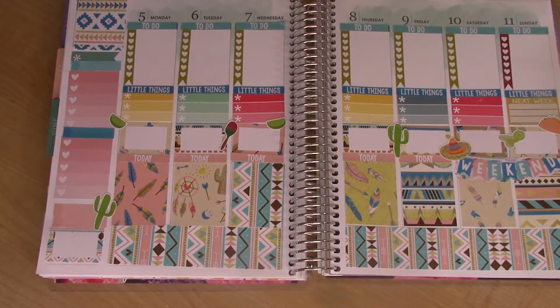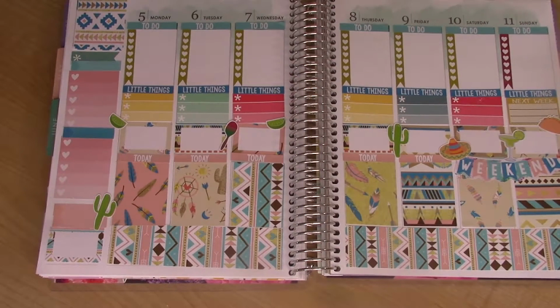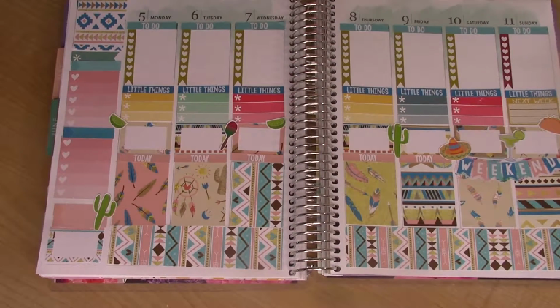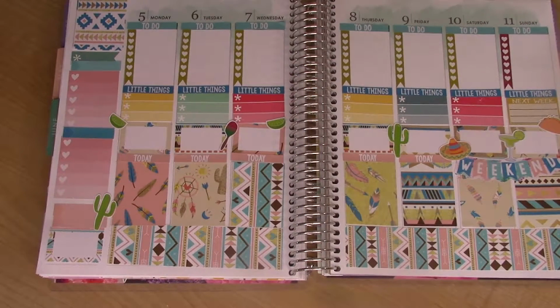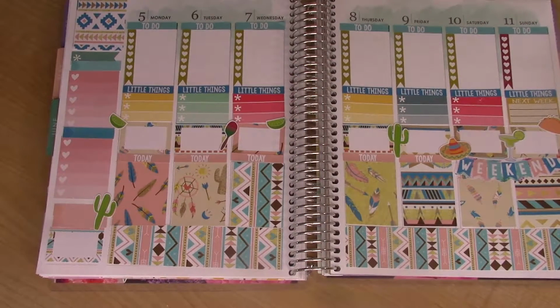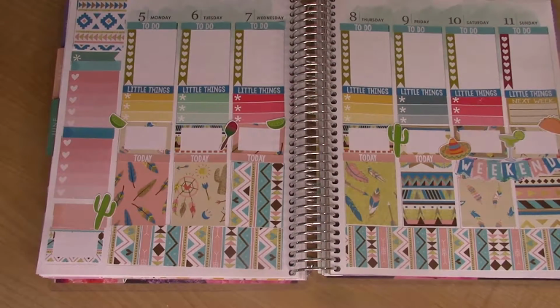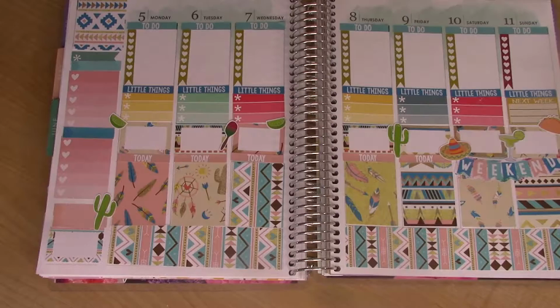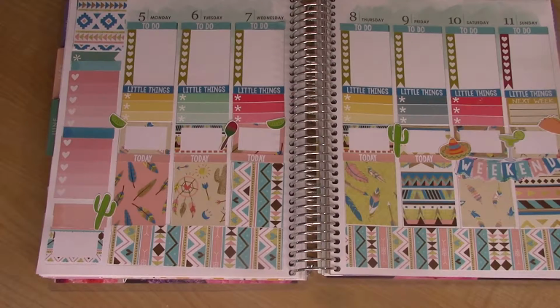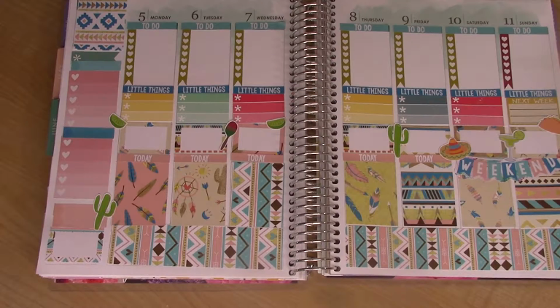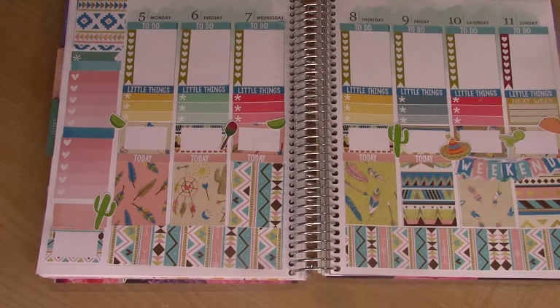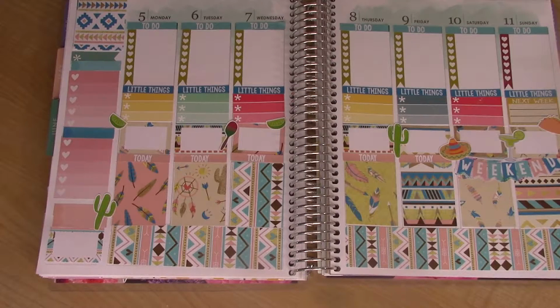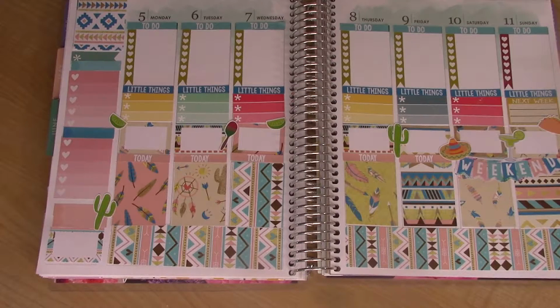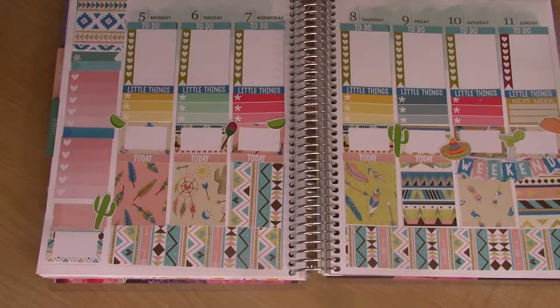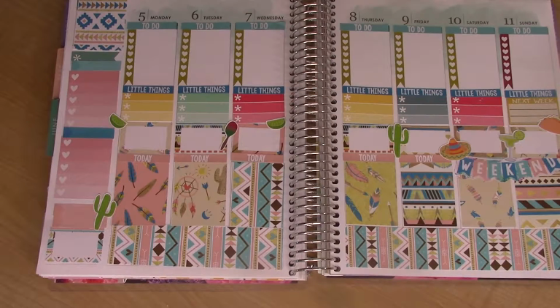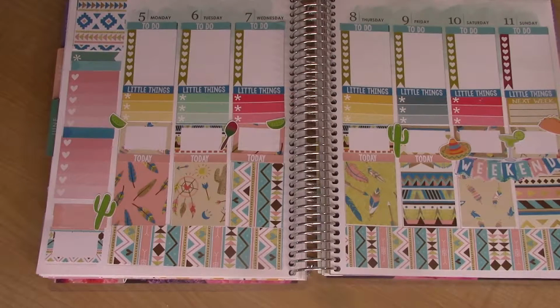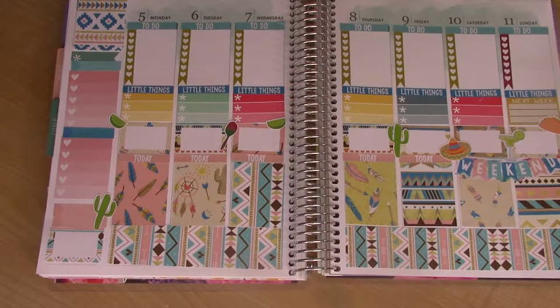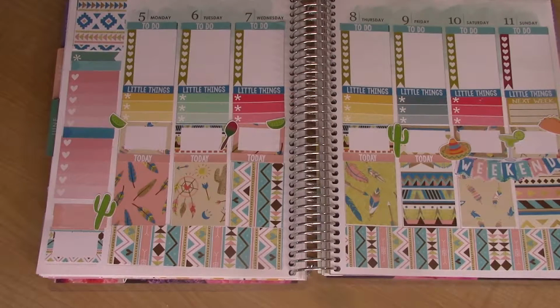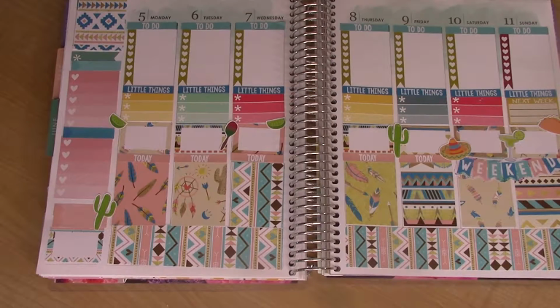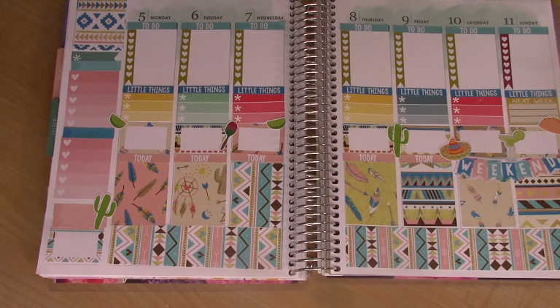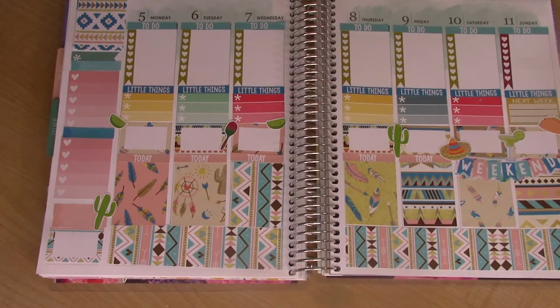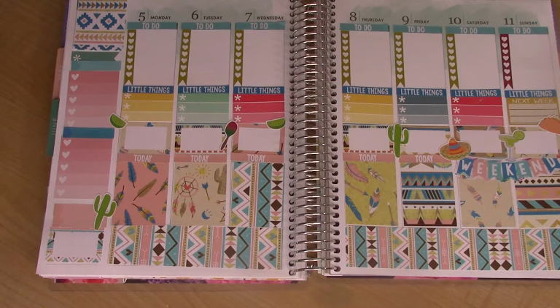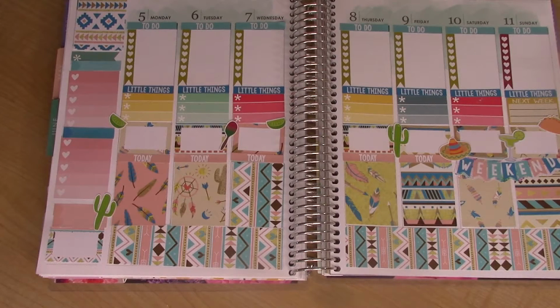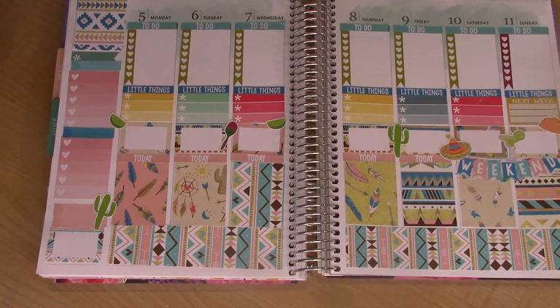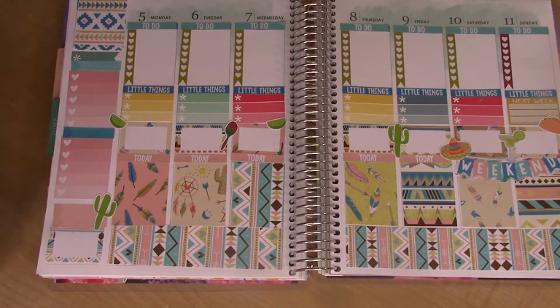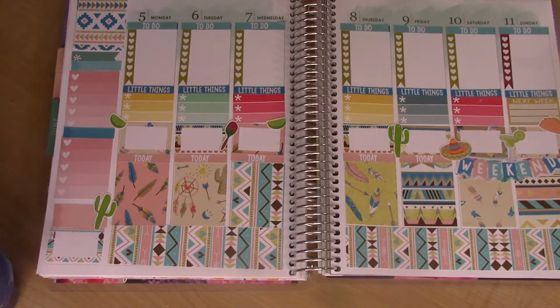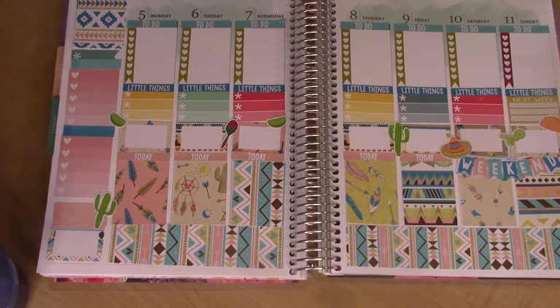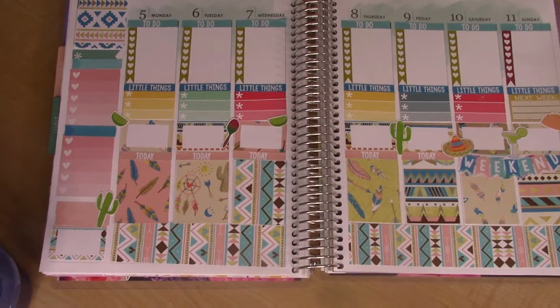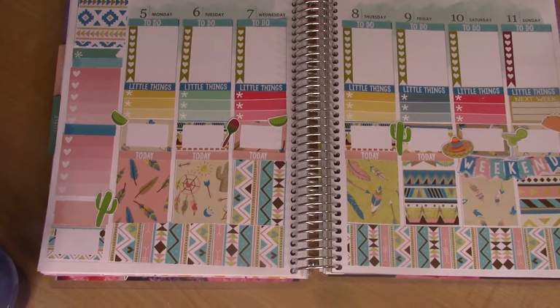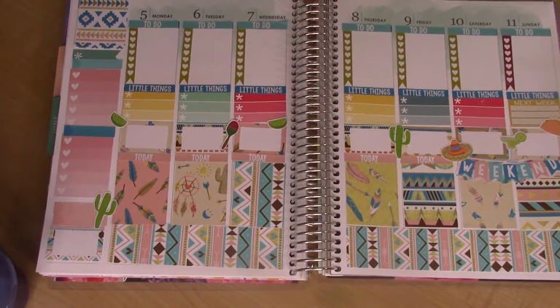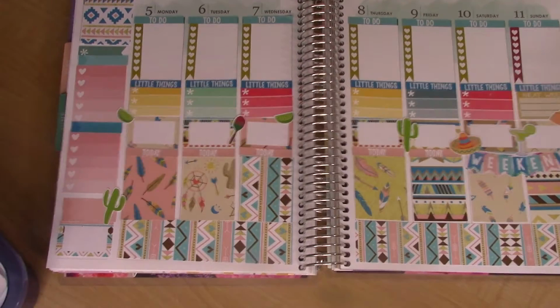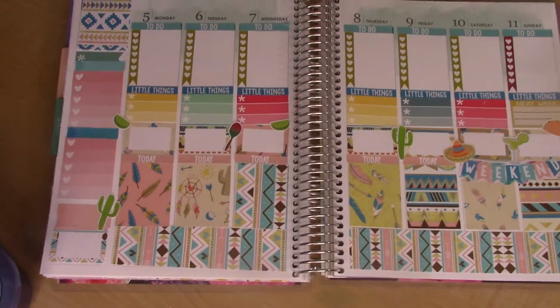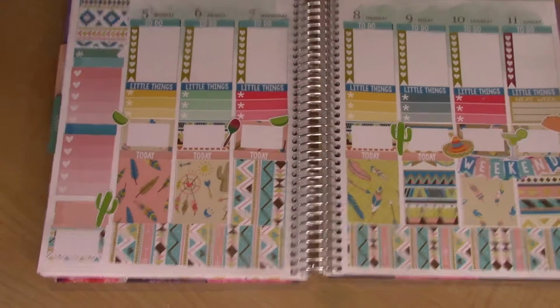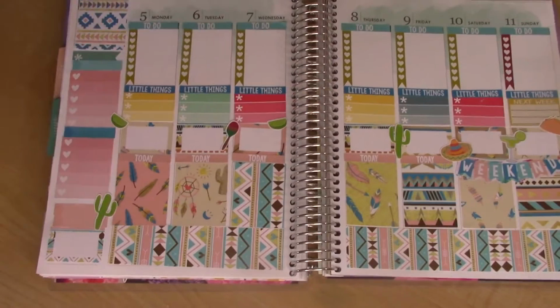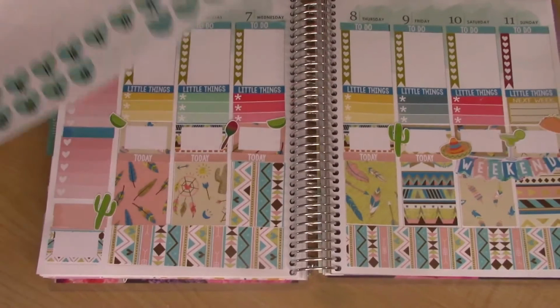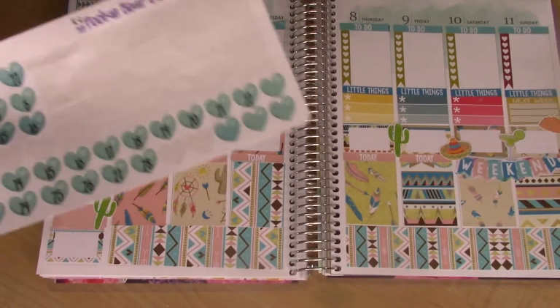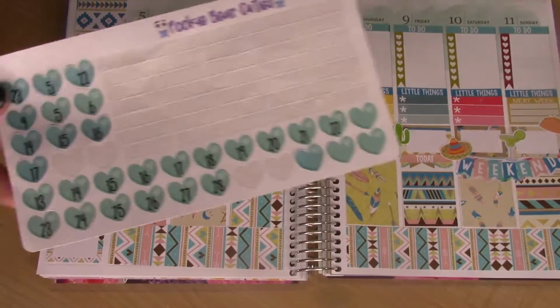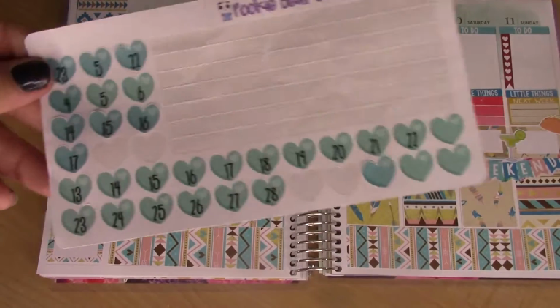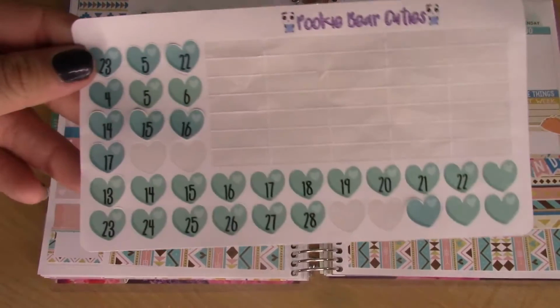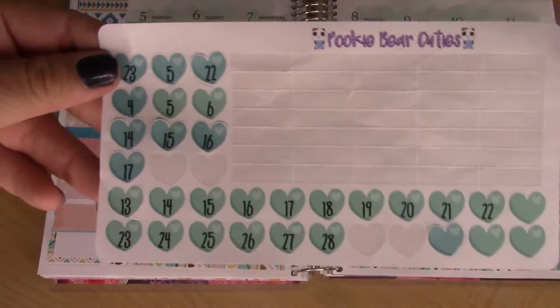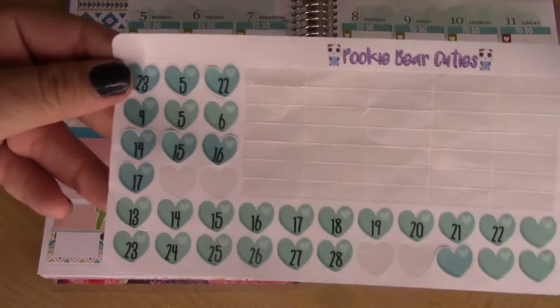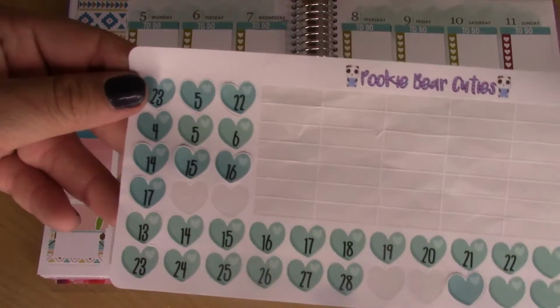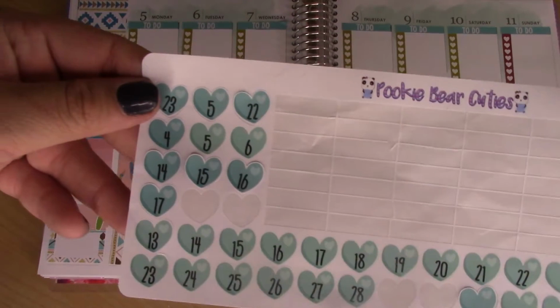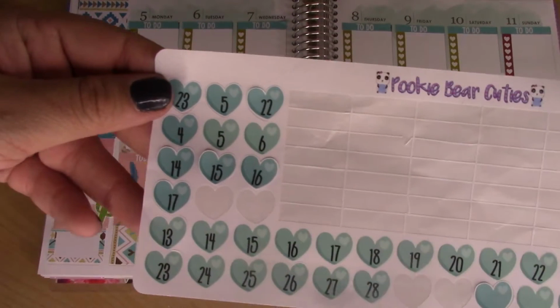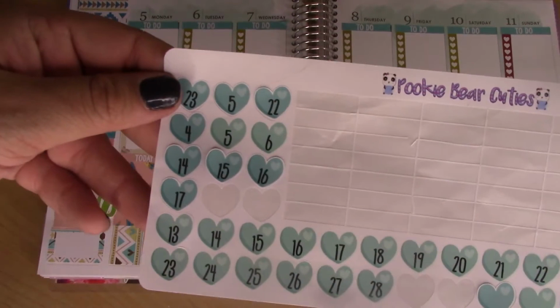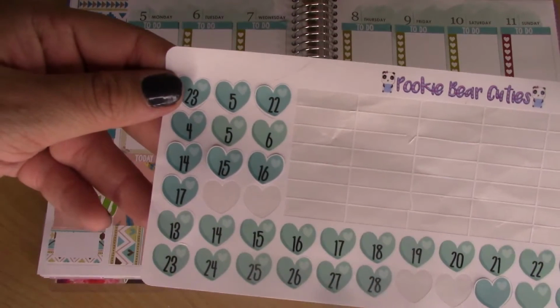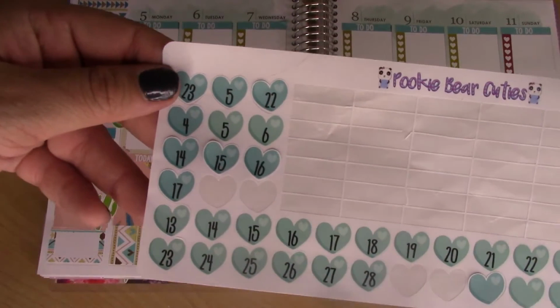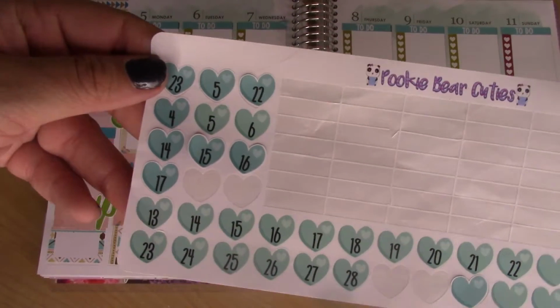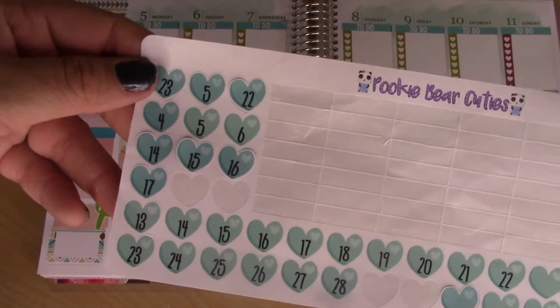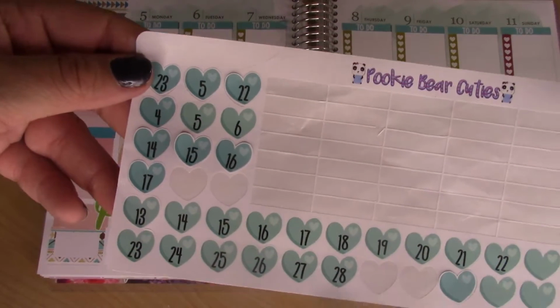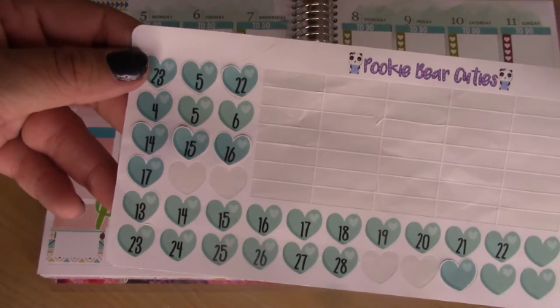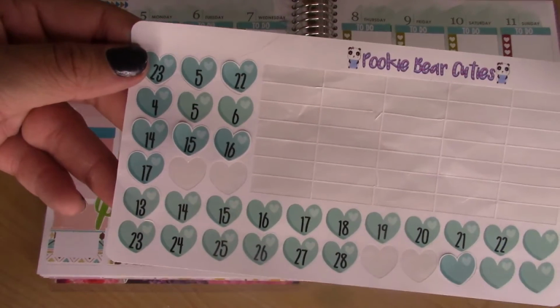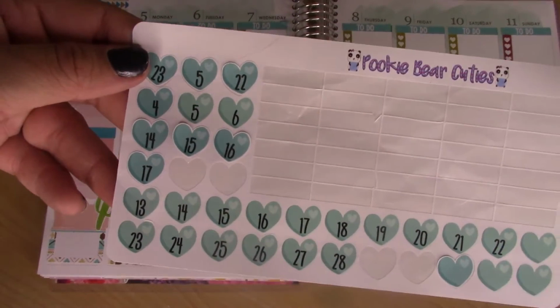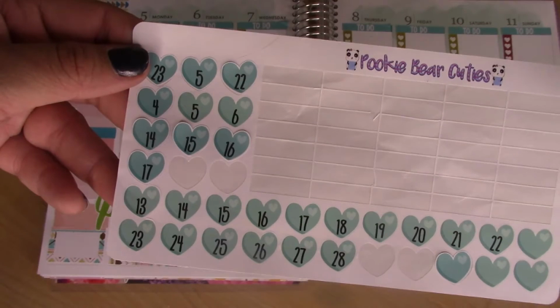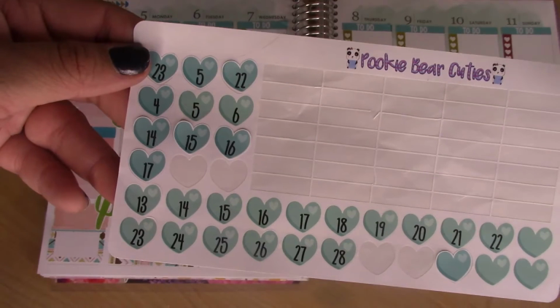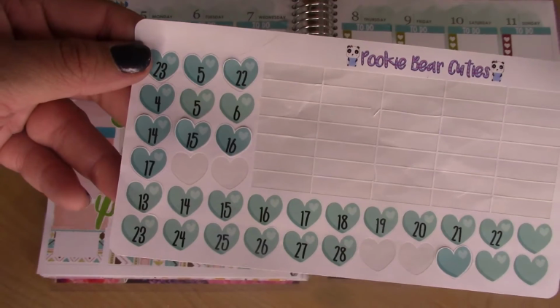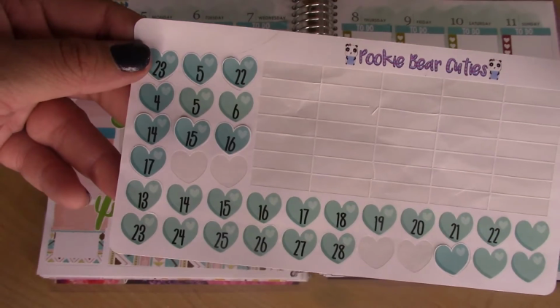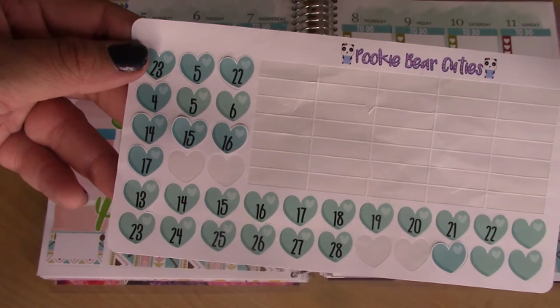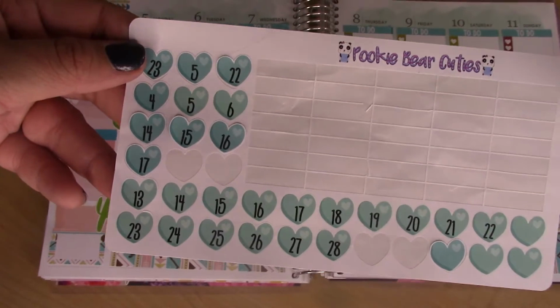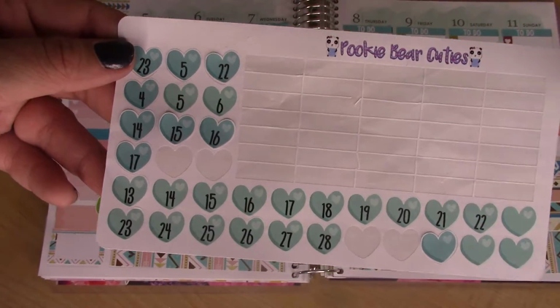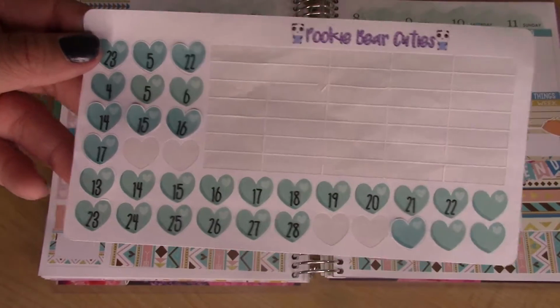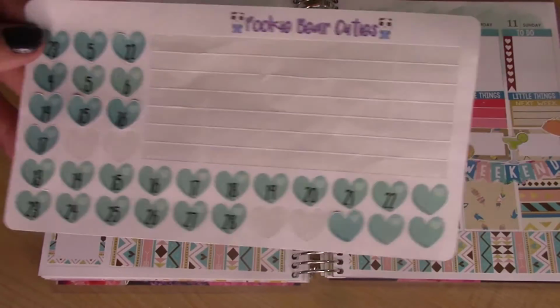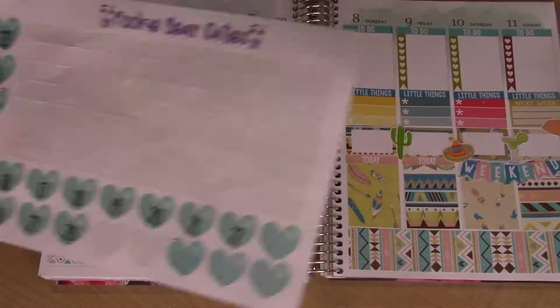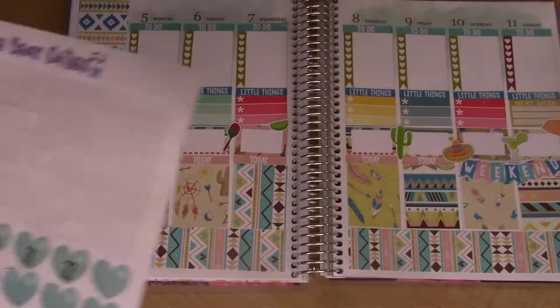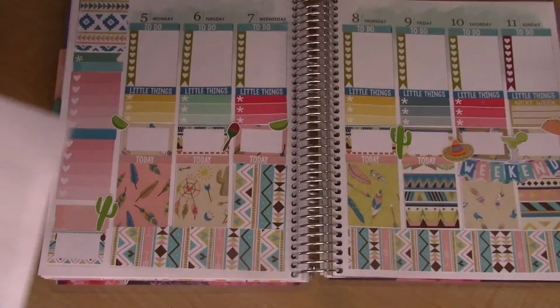Let's do something about these dates. These are by Pookie Bear Cuties on Etsy. I'm just going to cover up the dates.